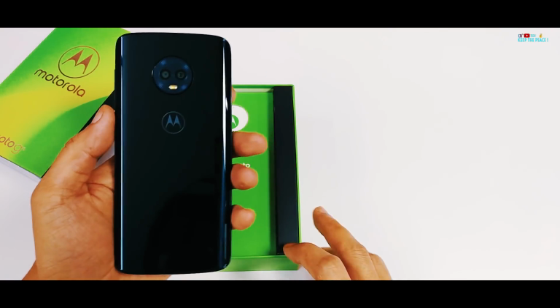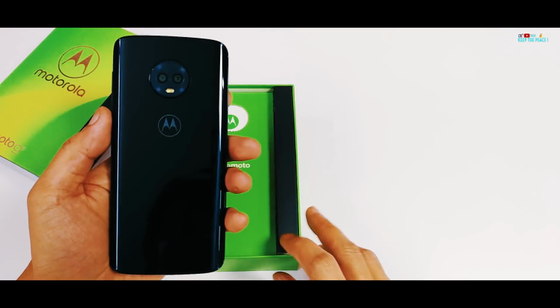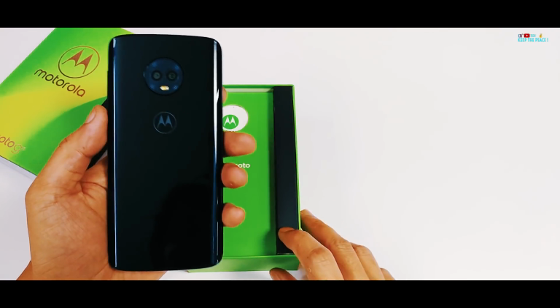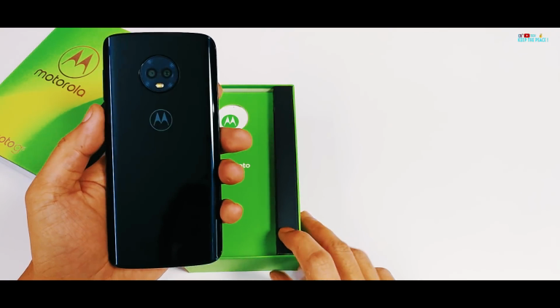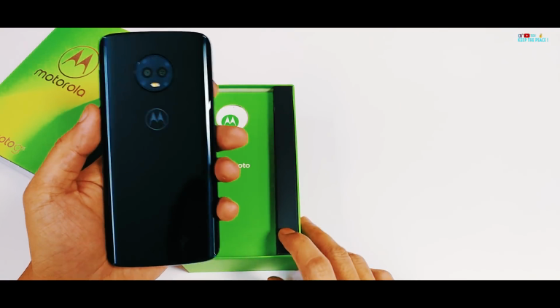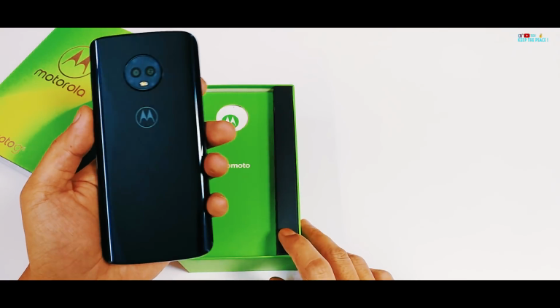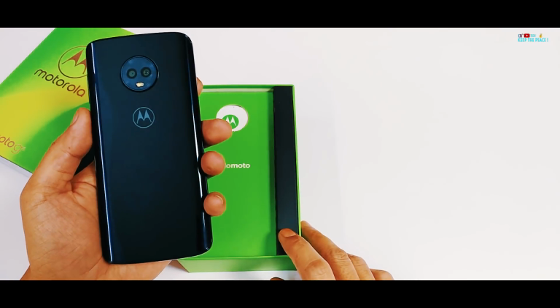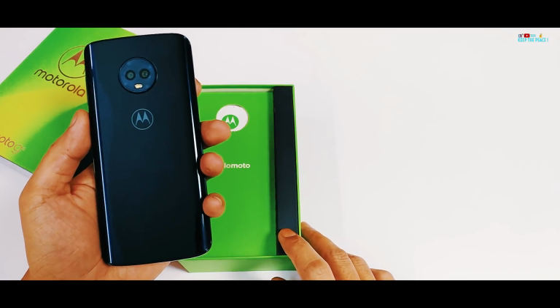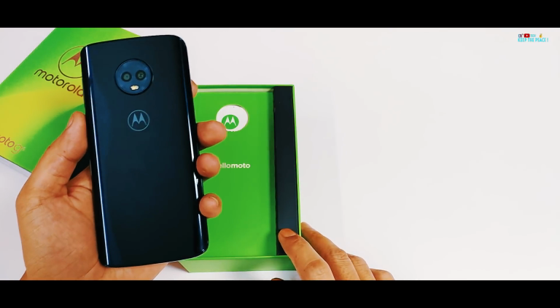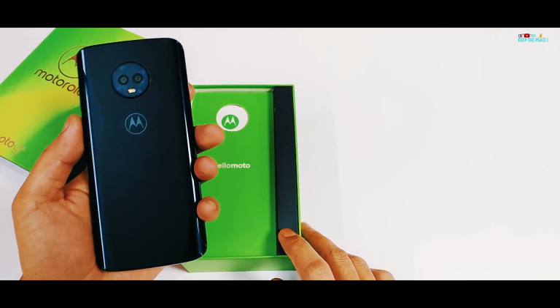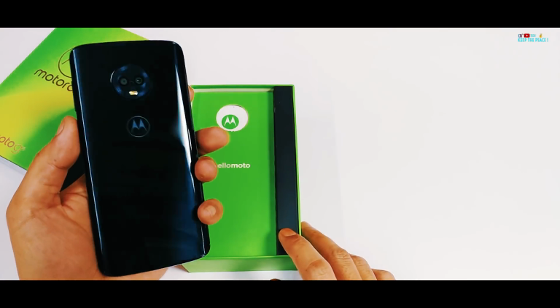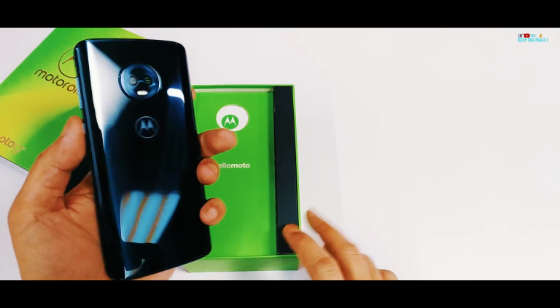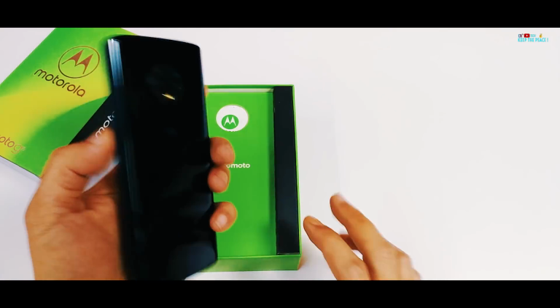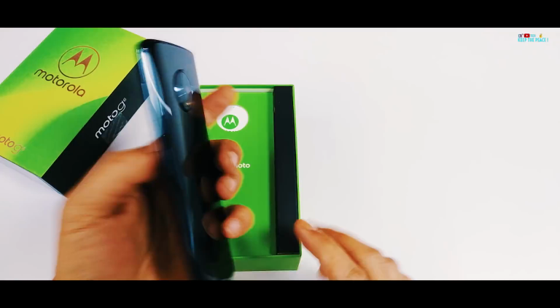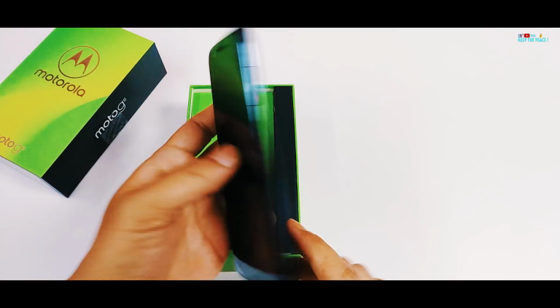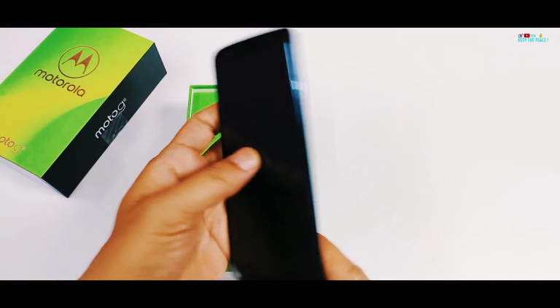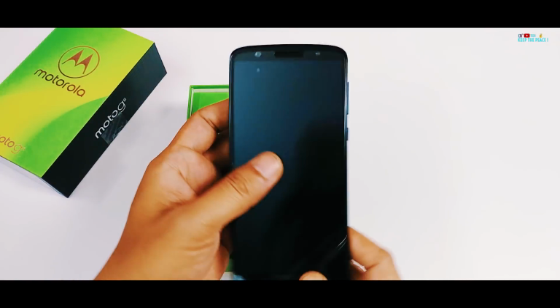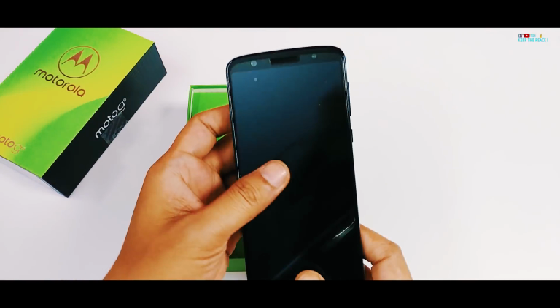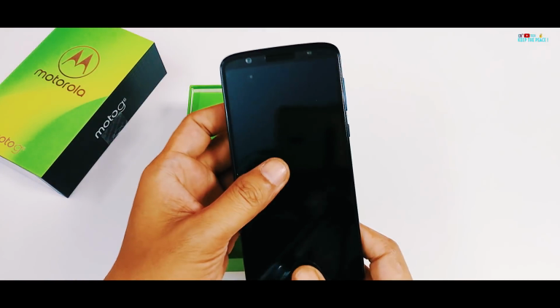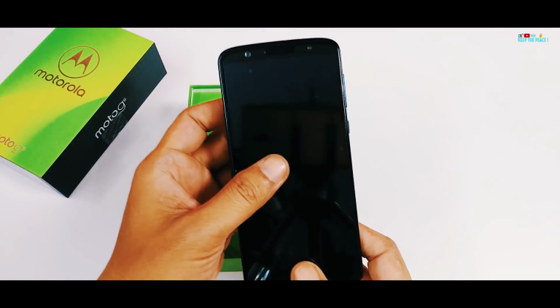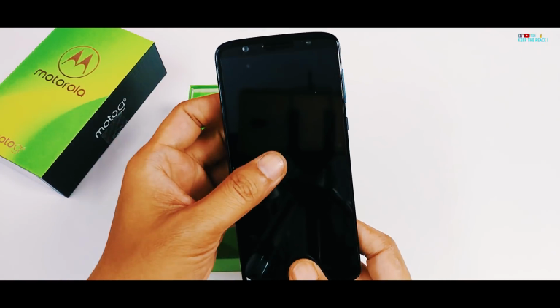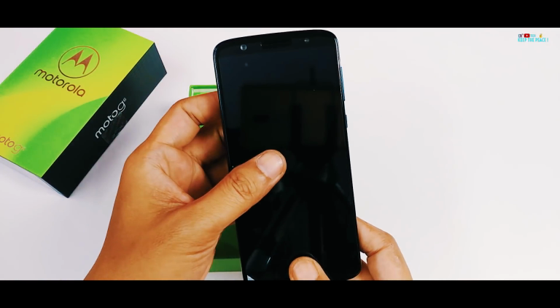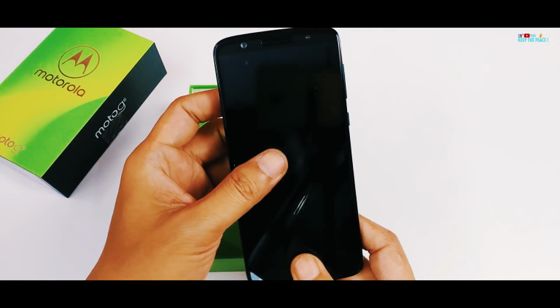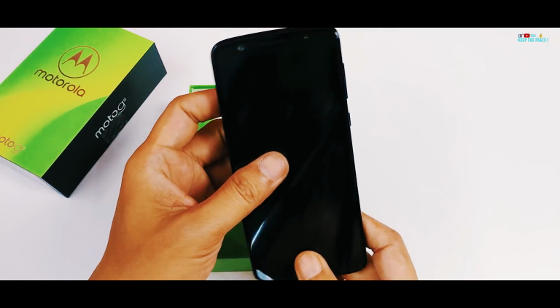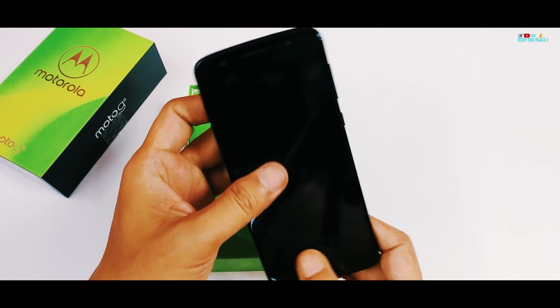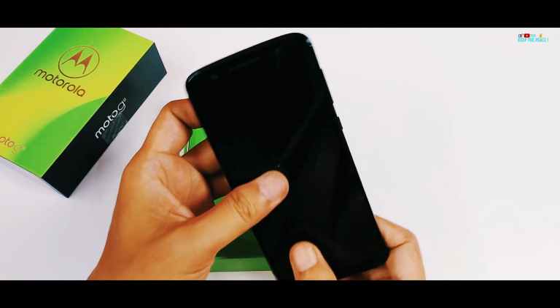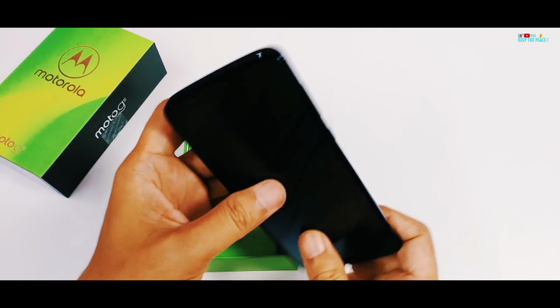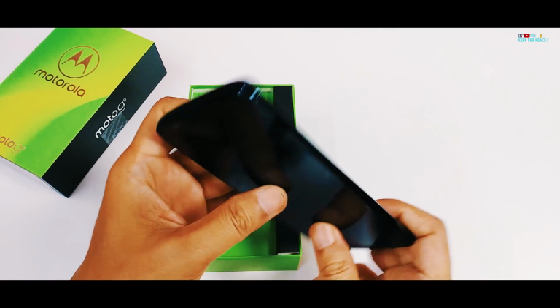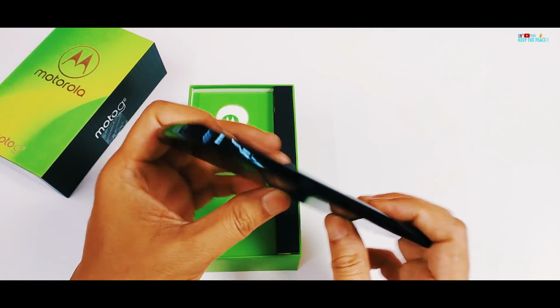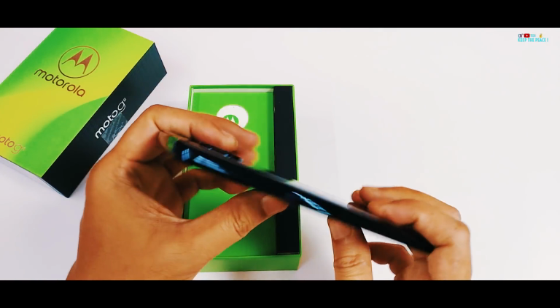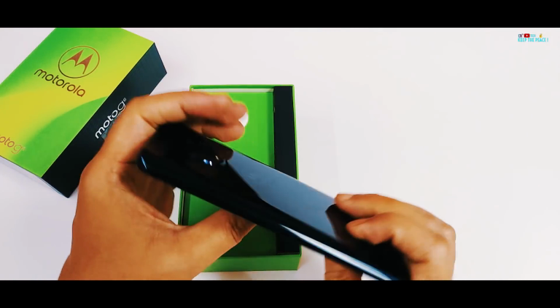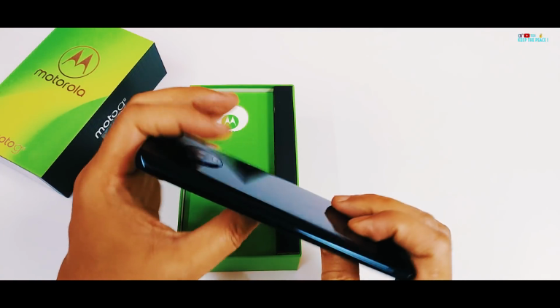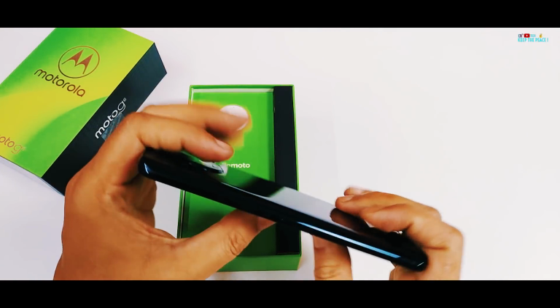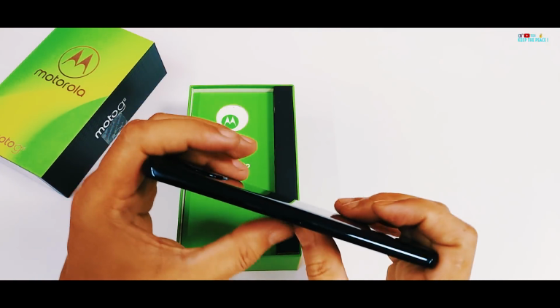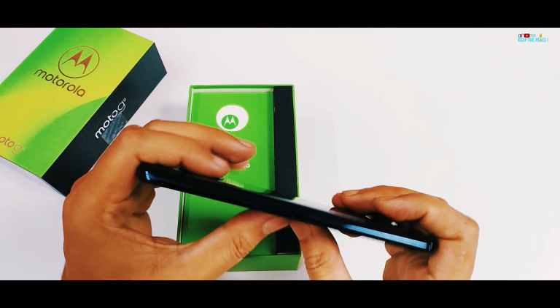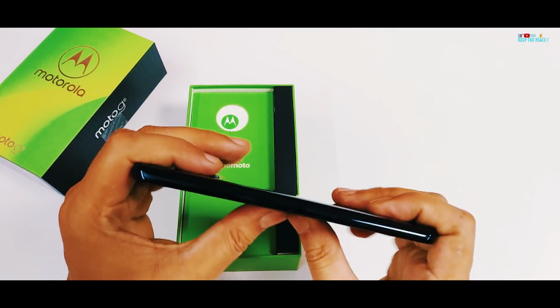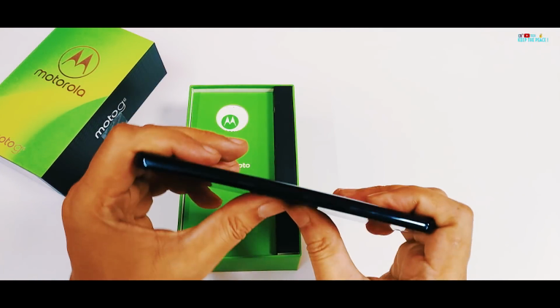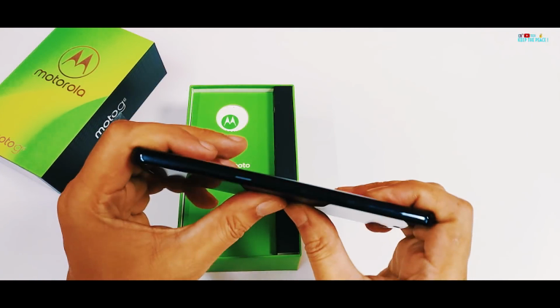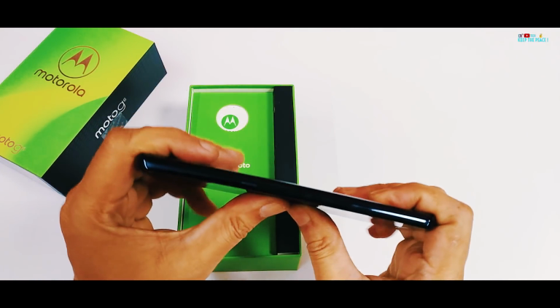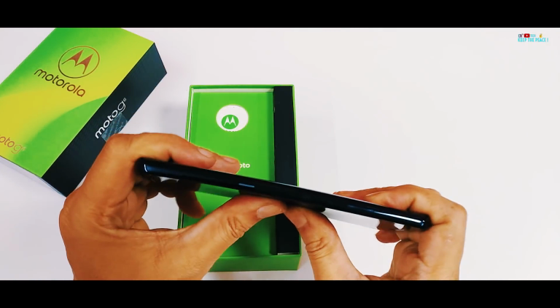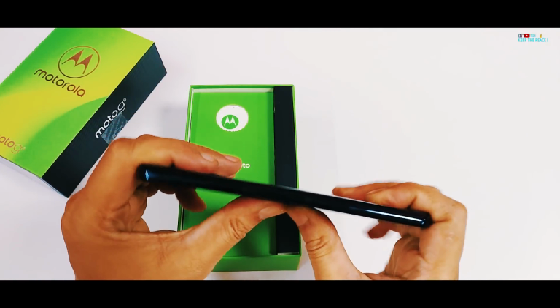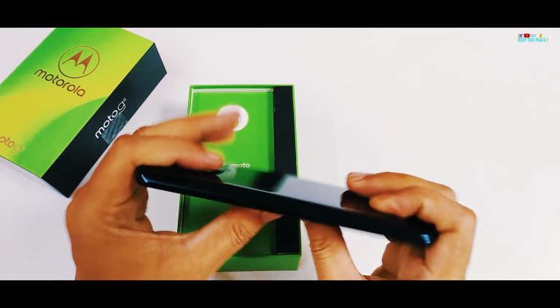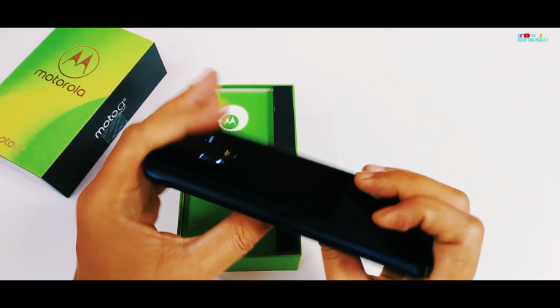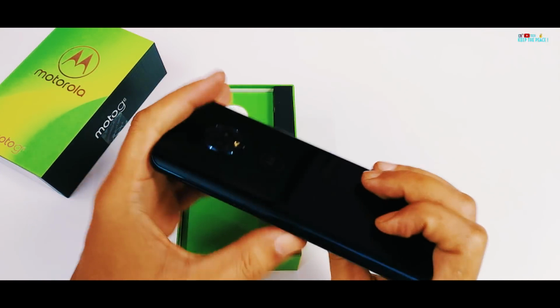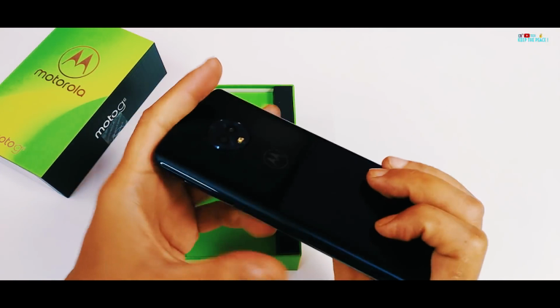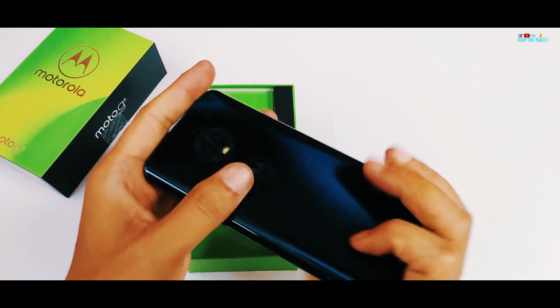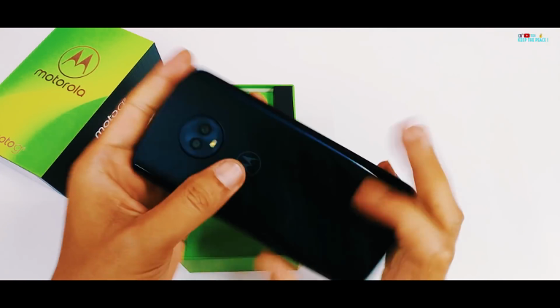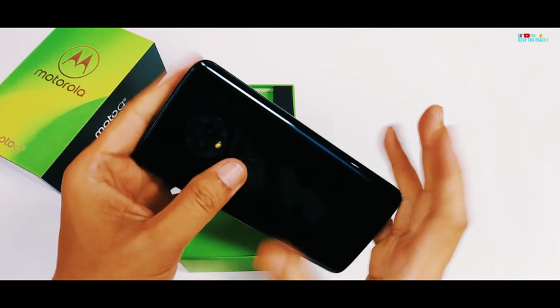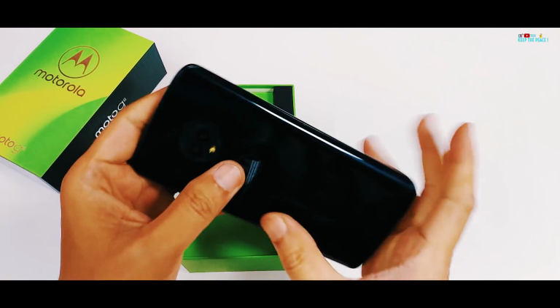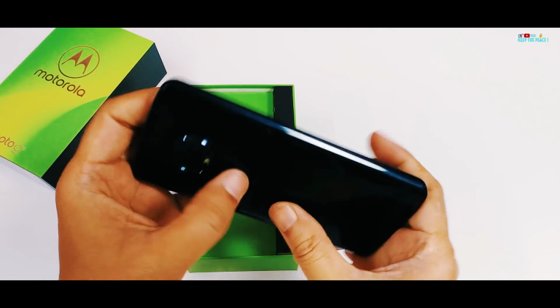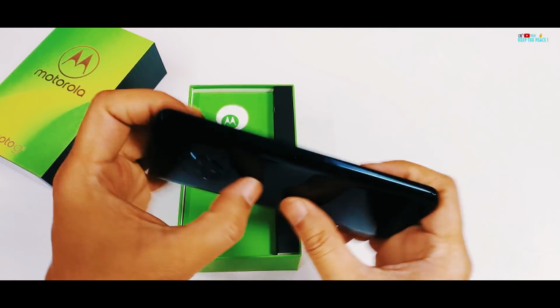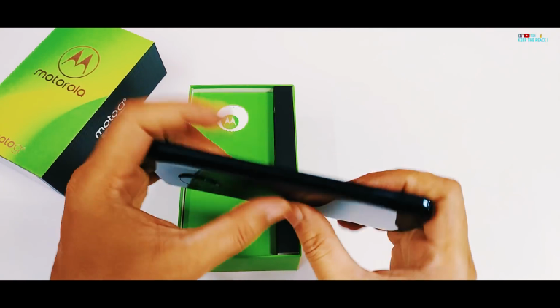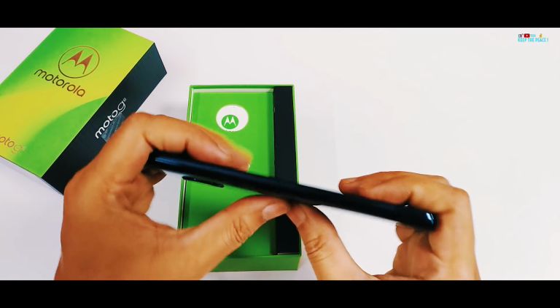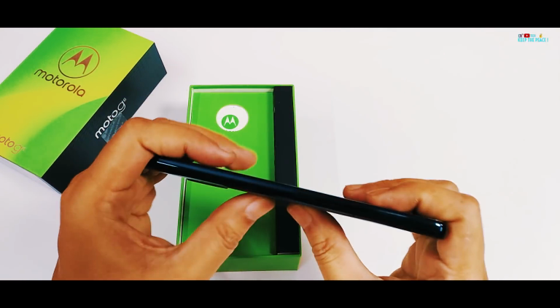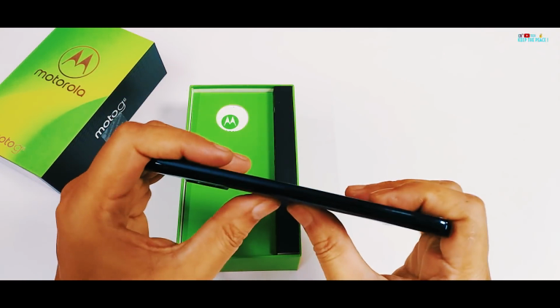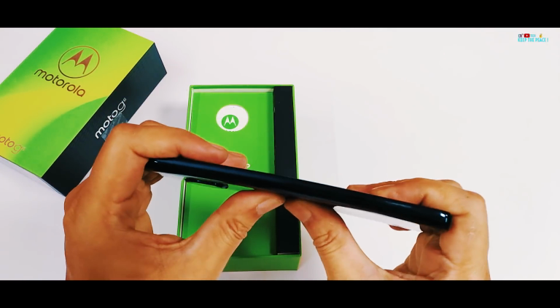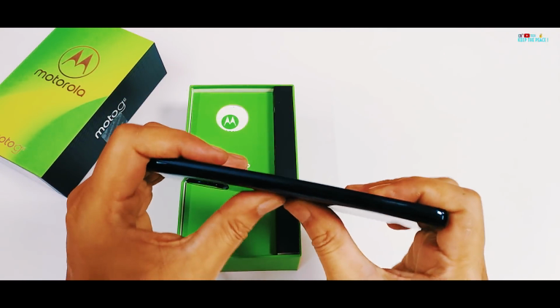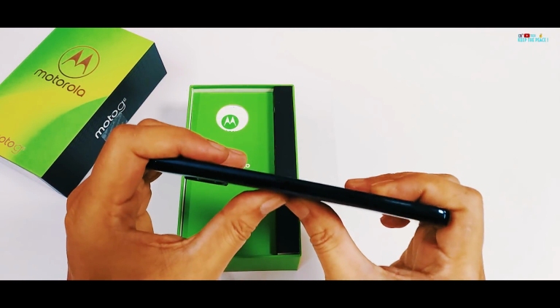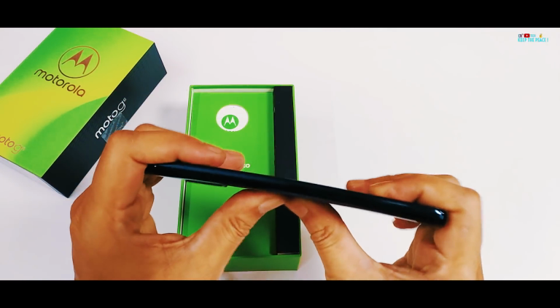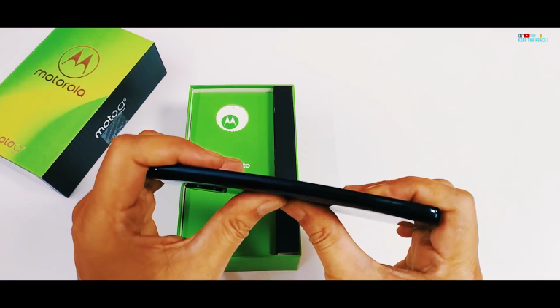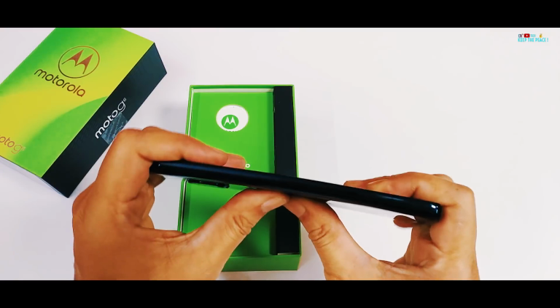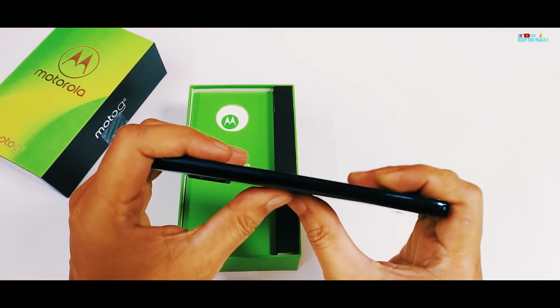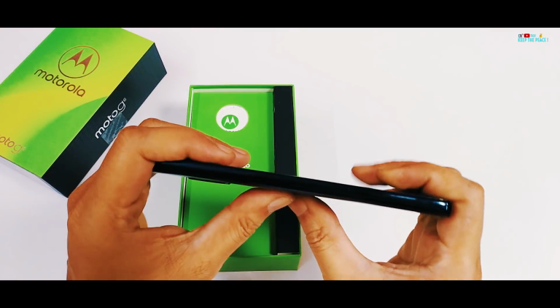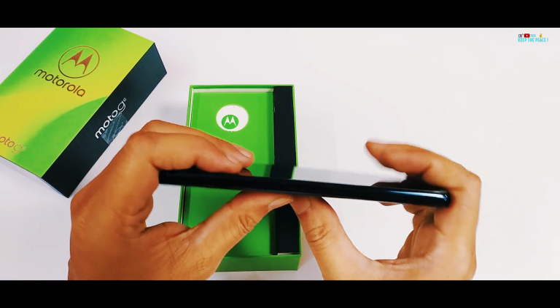Weighing in at 167g, it neither feels light nor too heavy — just the correct weight, which also generally means a good quality build!